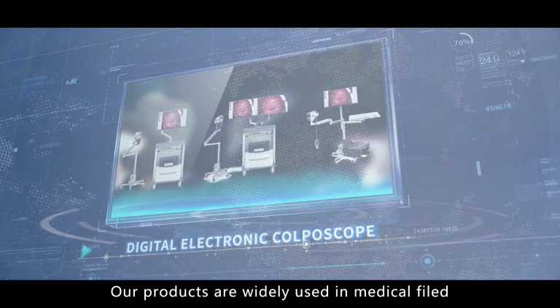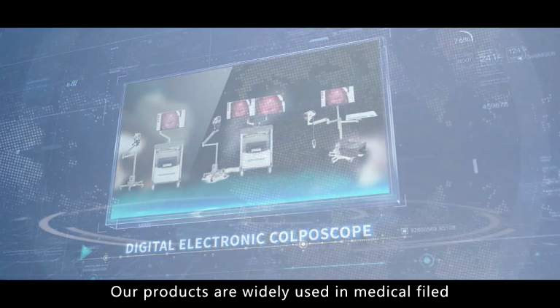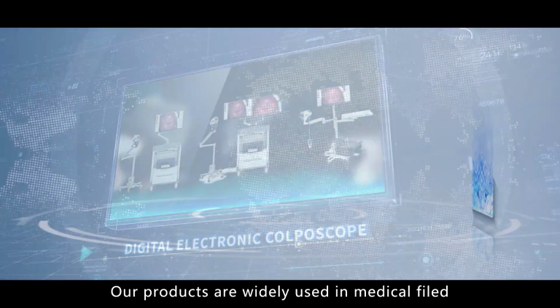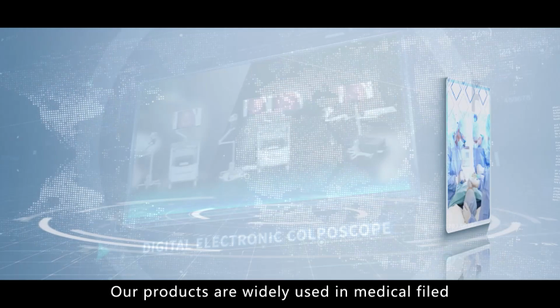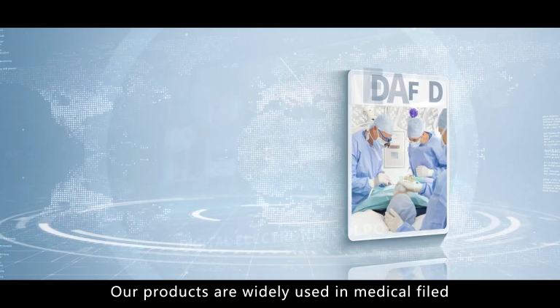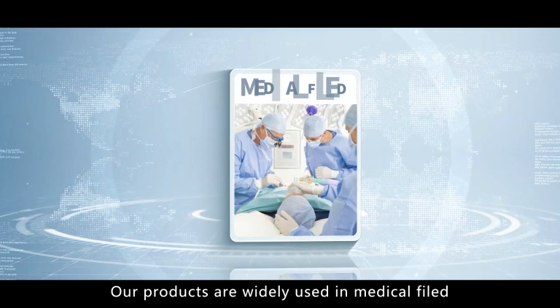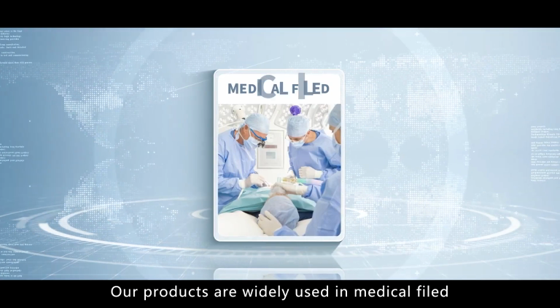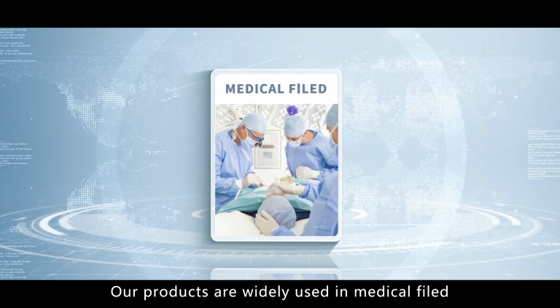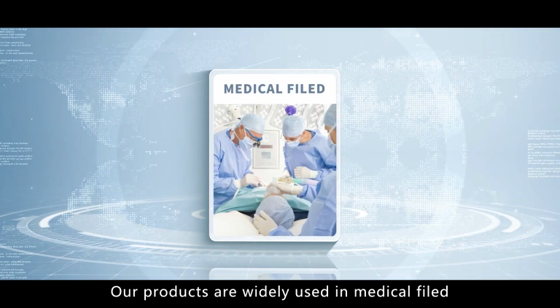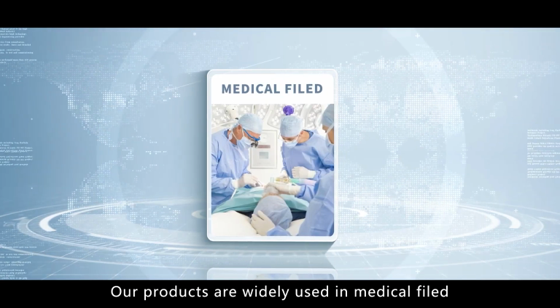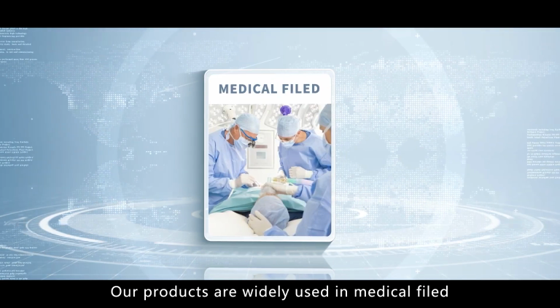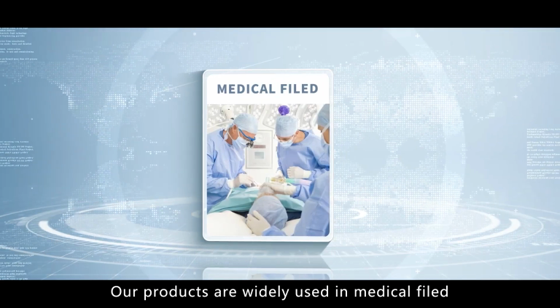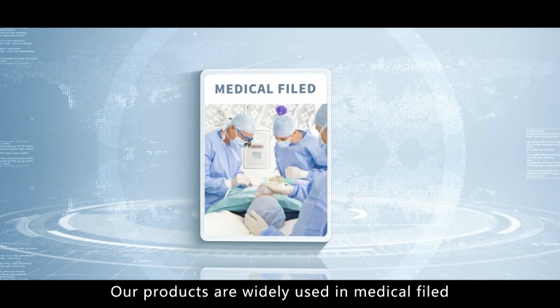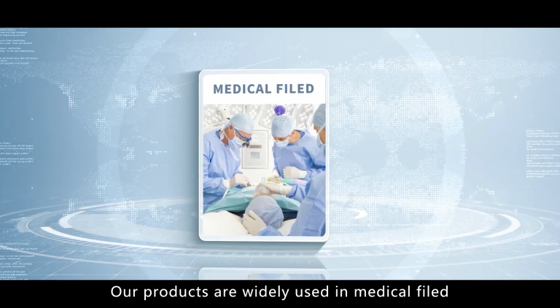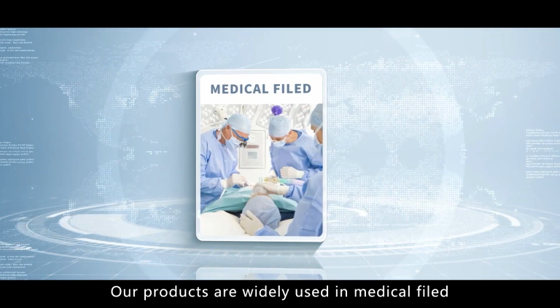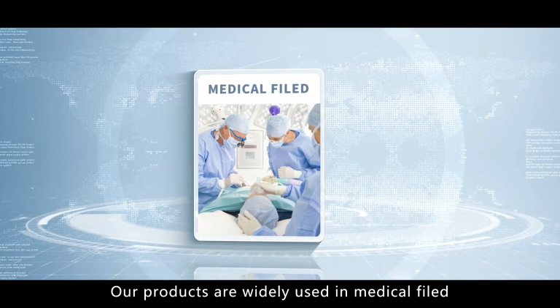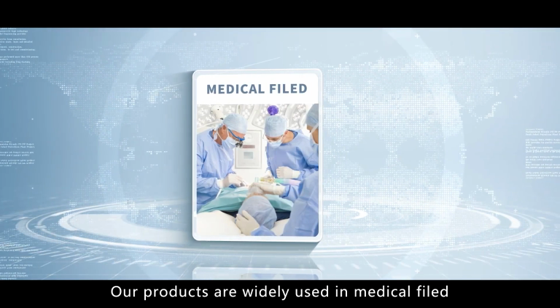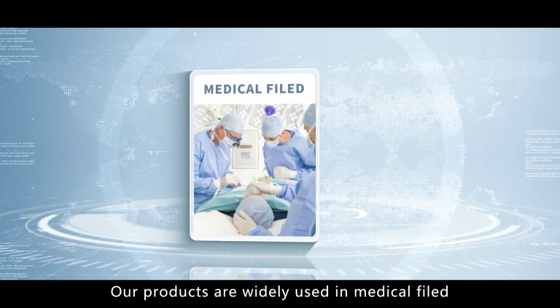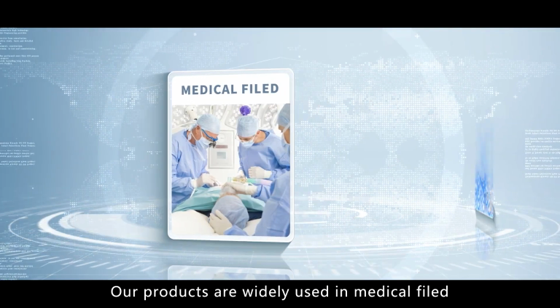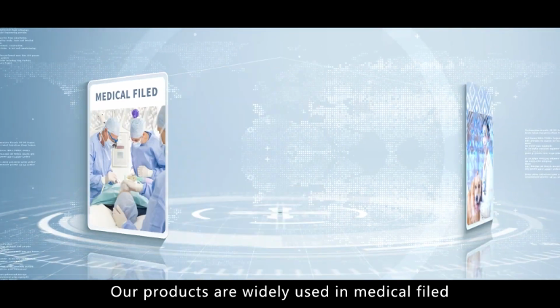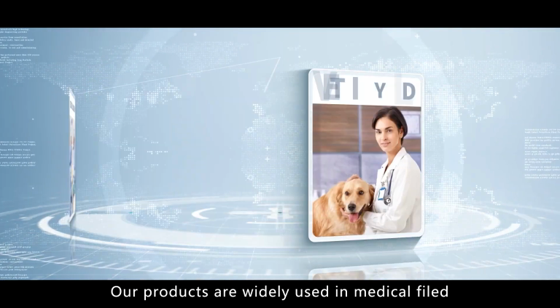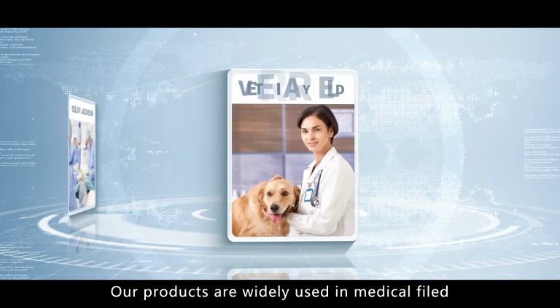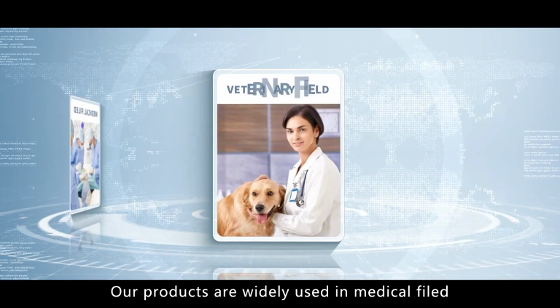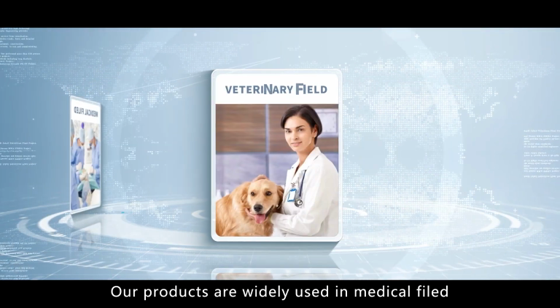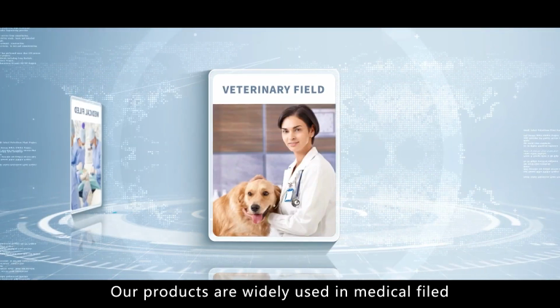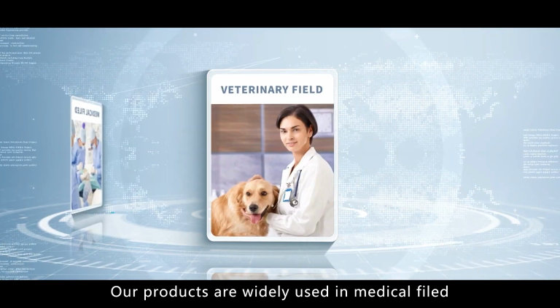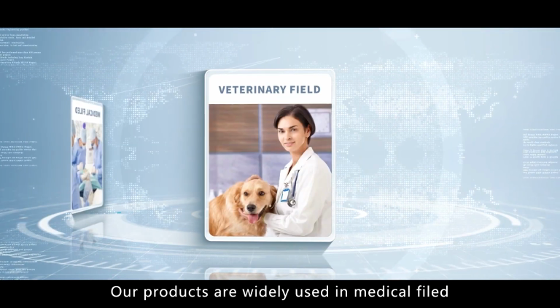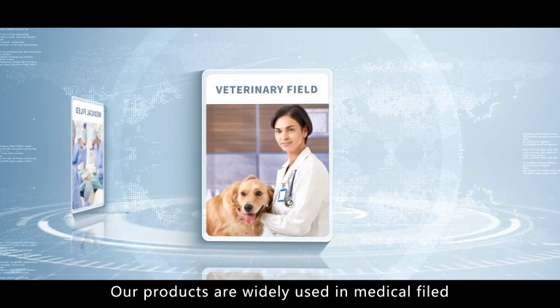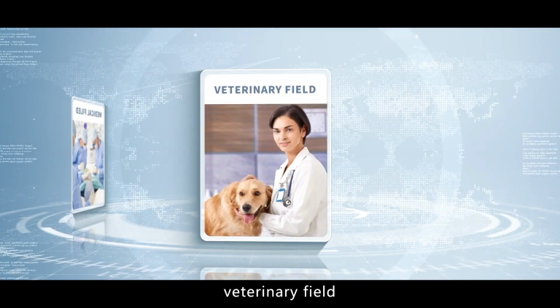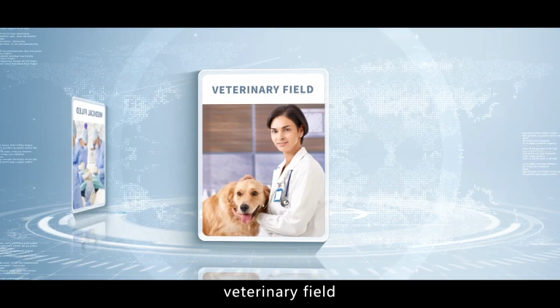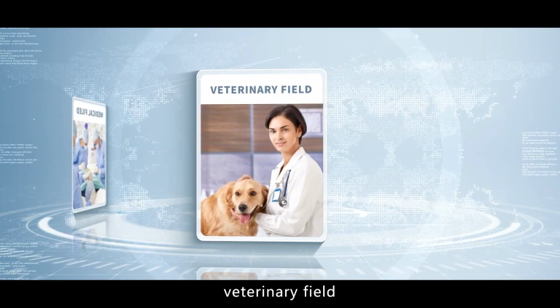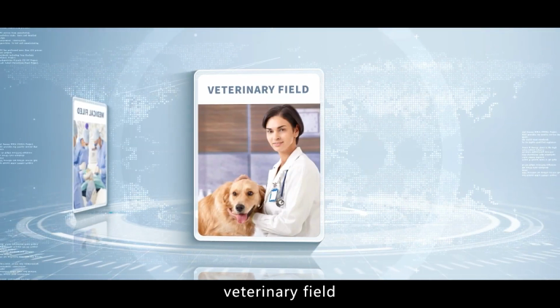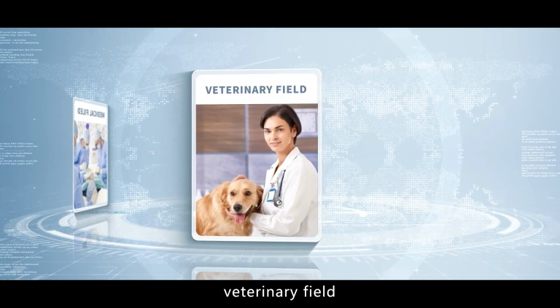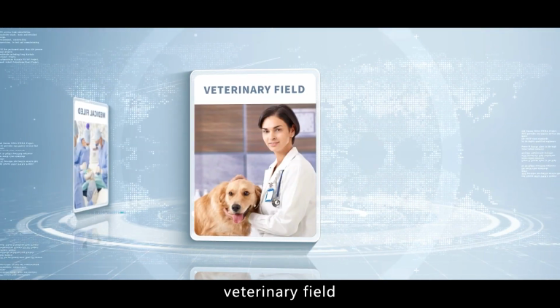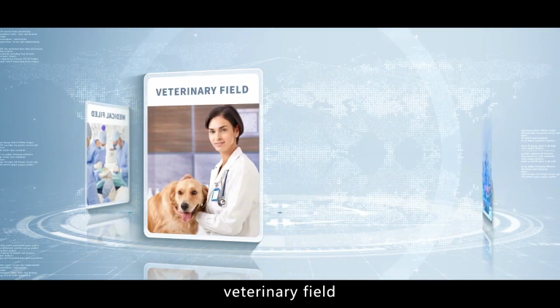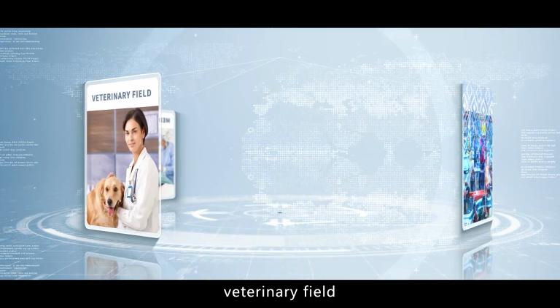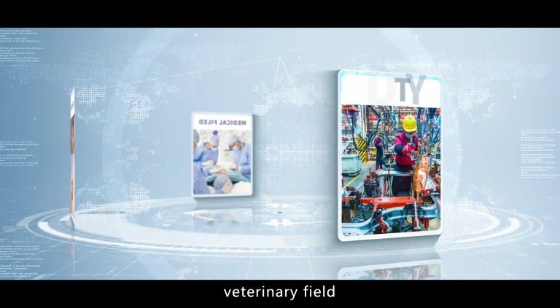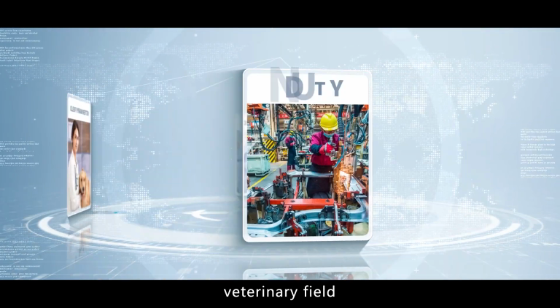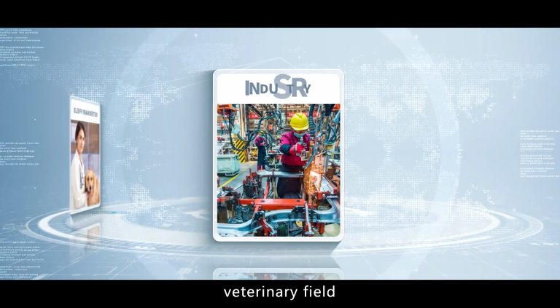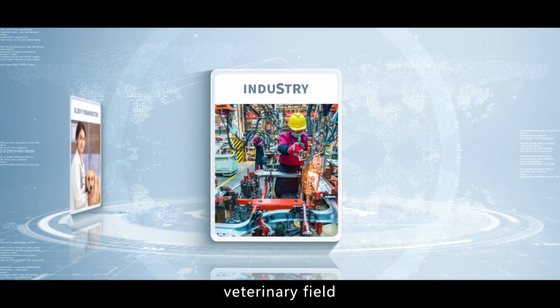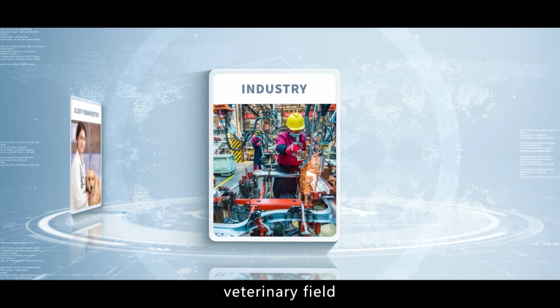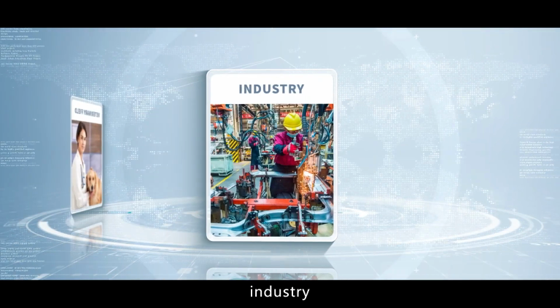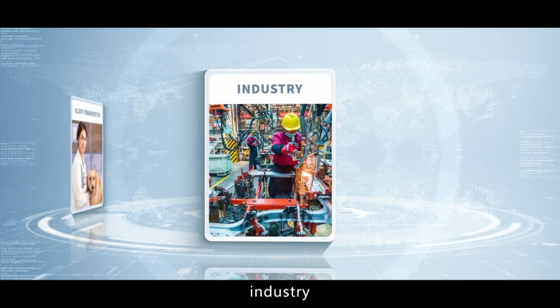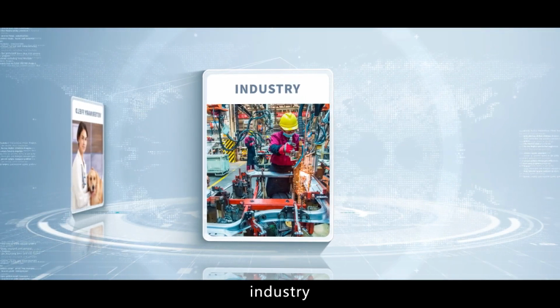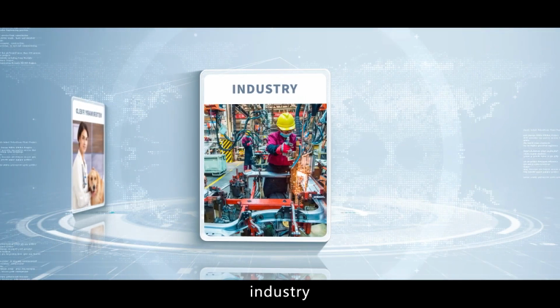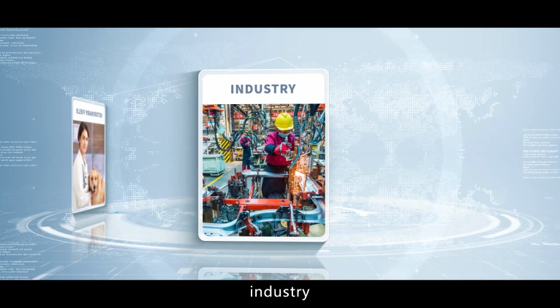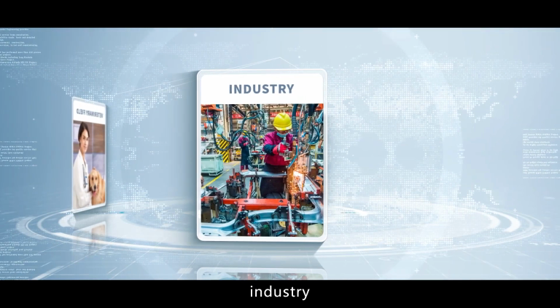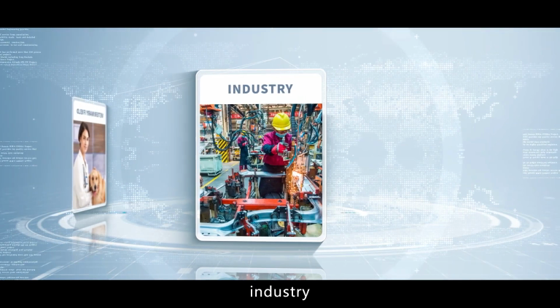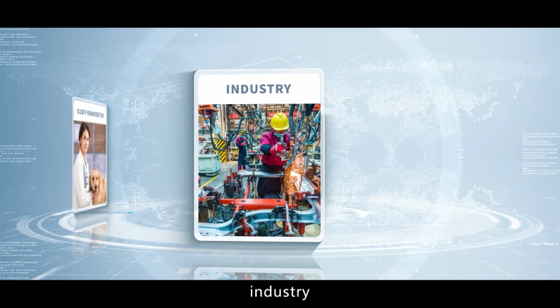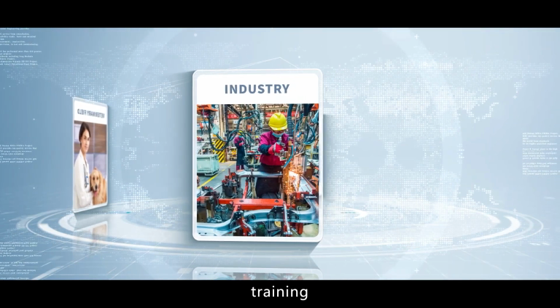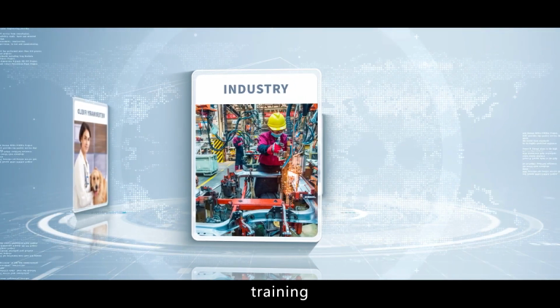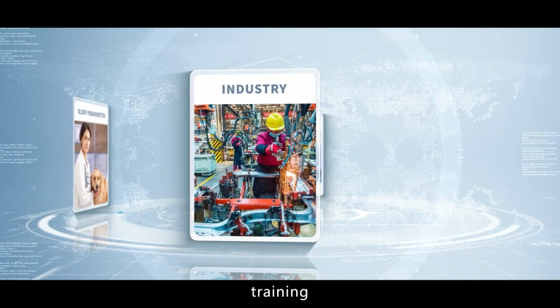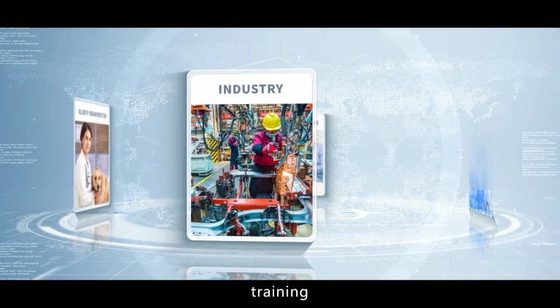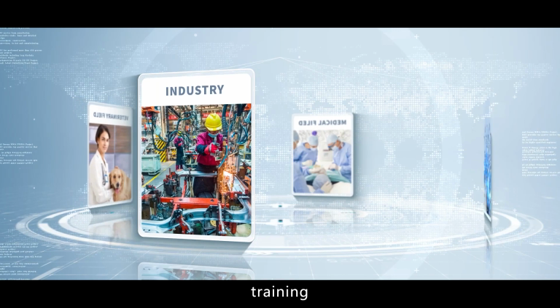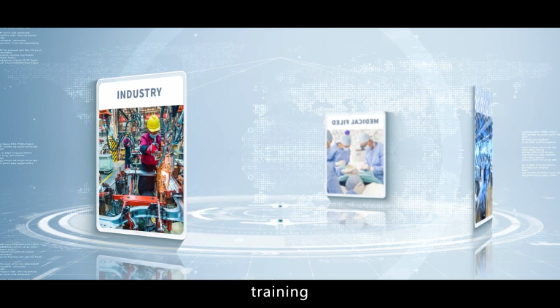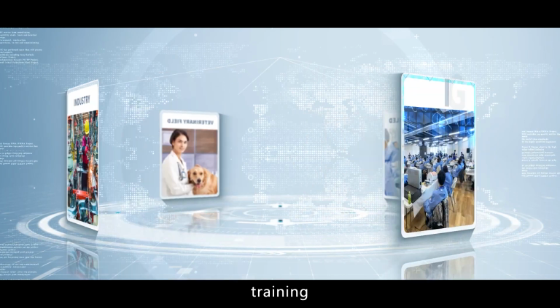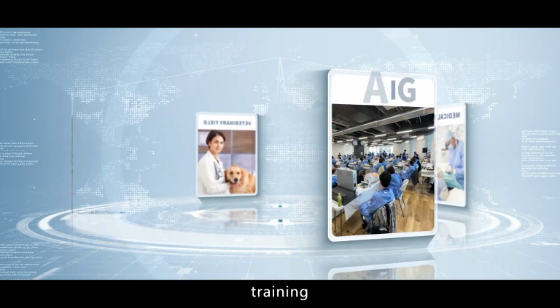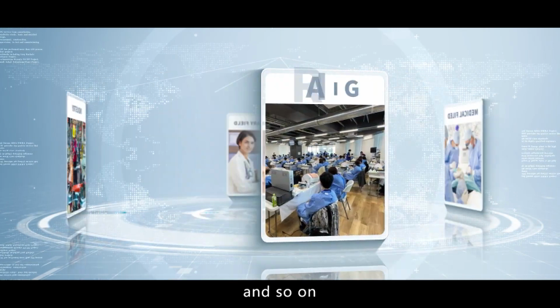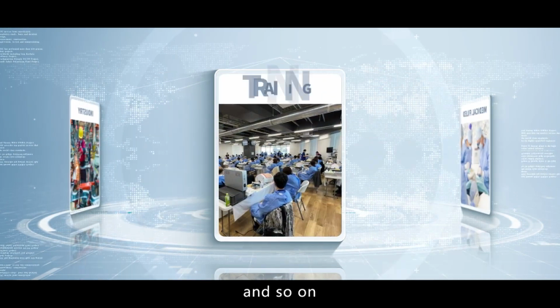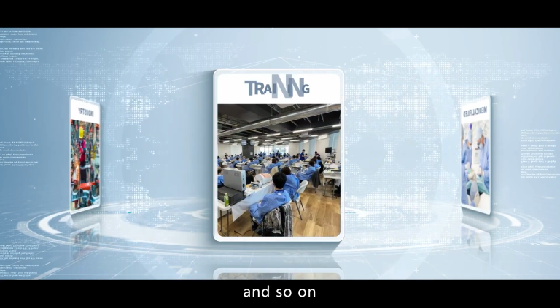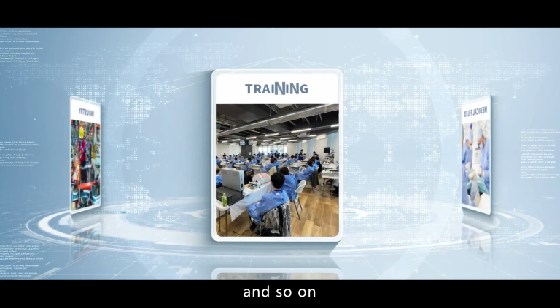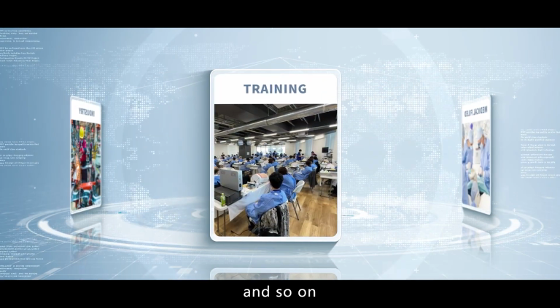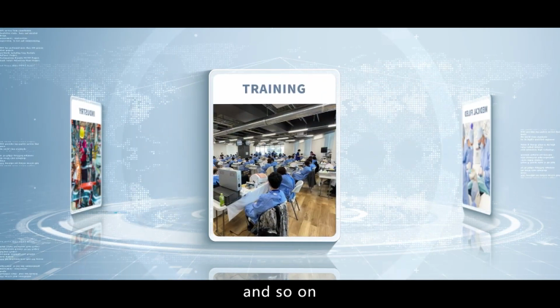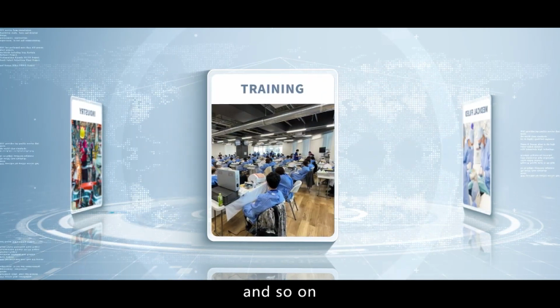Our products are widely used in the medical field, veterinary field, industry, training, and more.